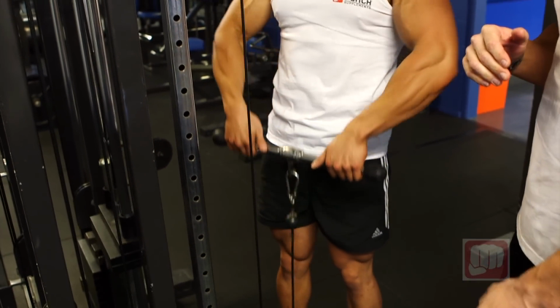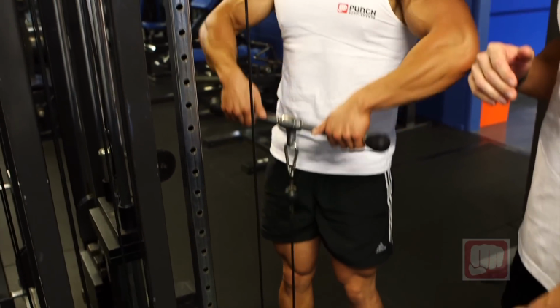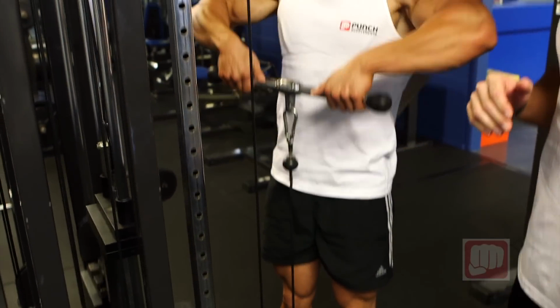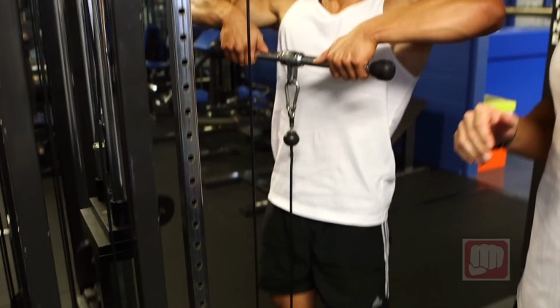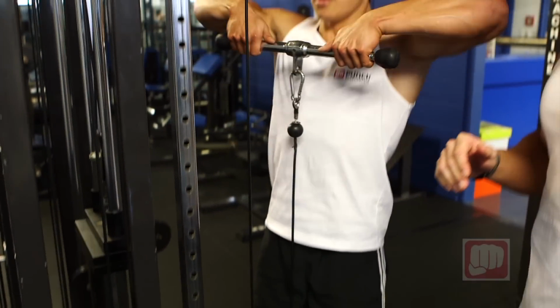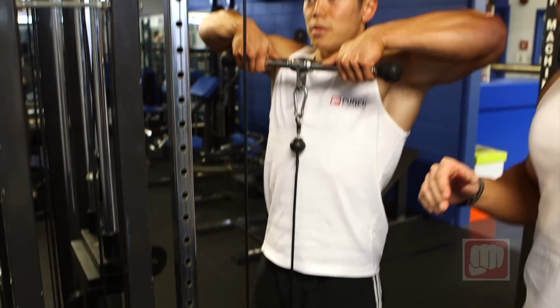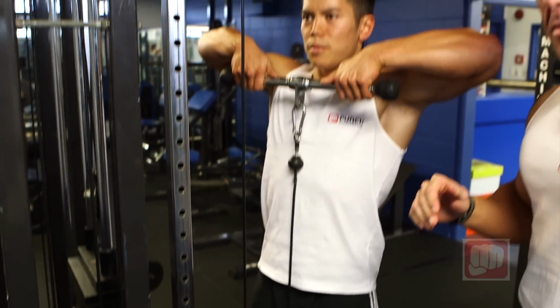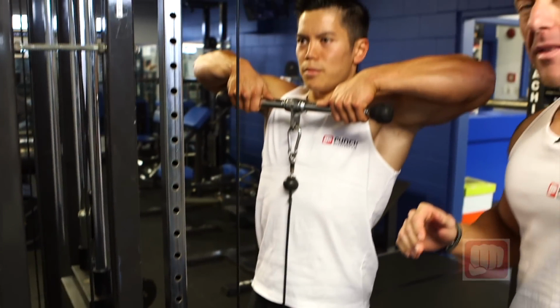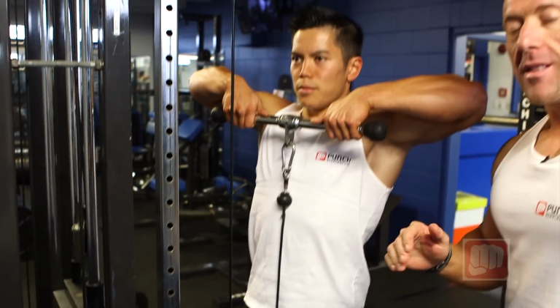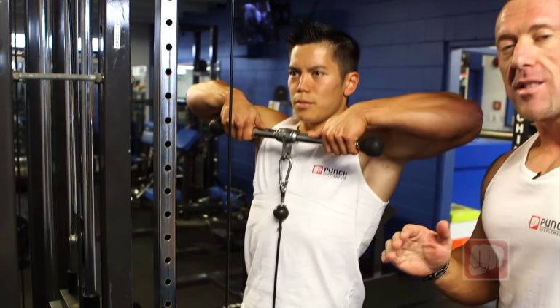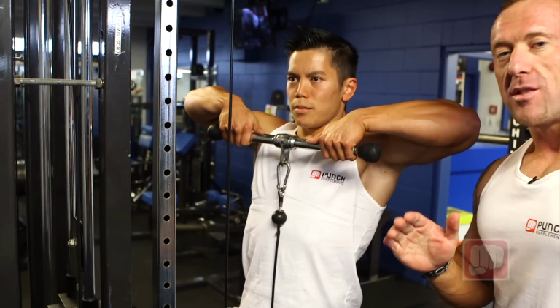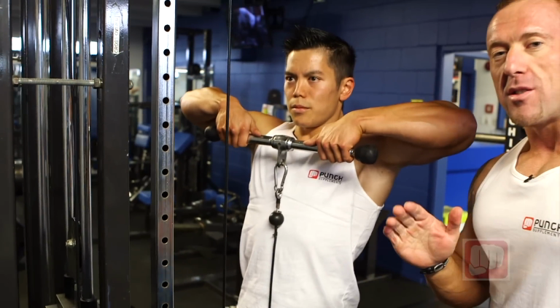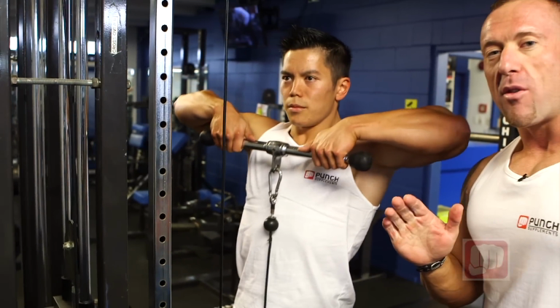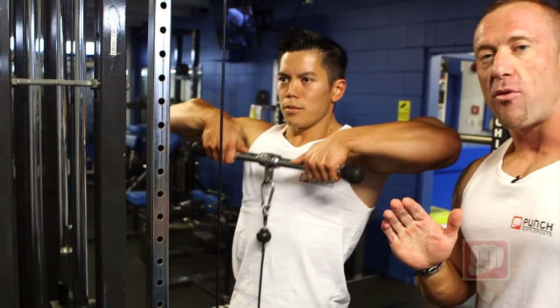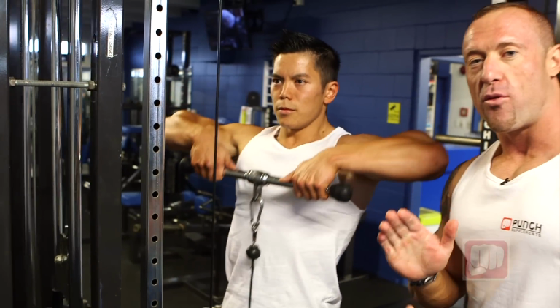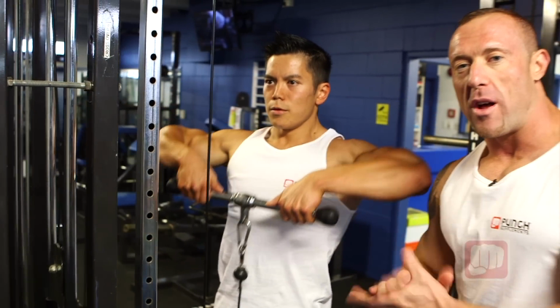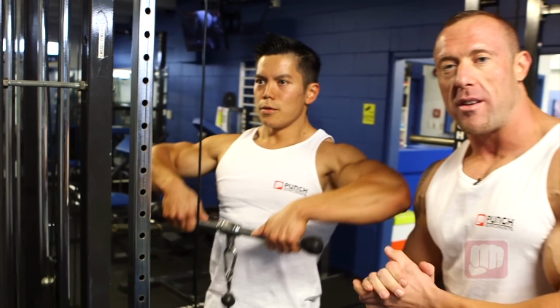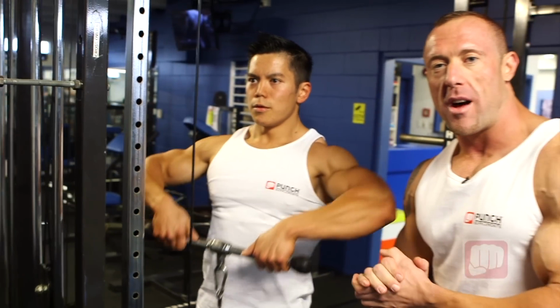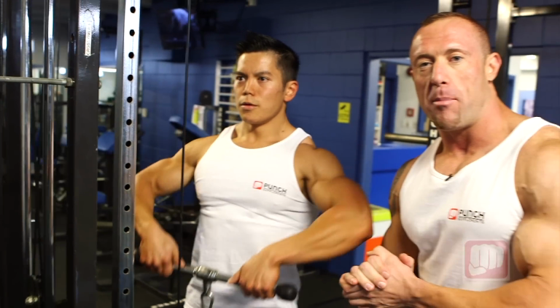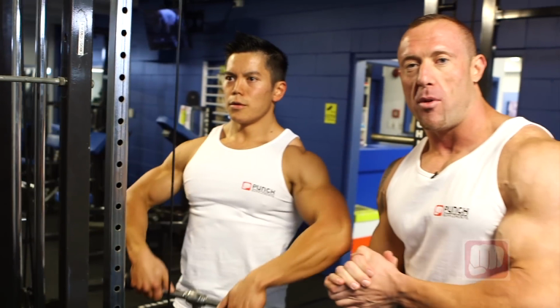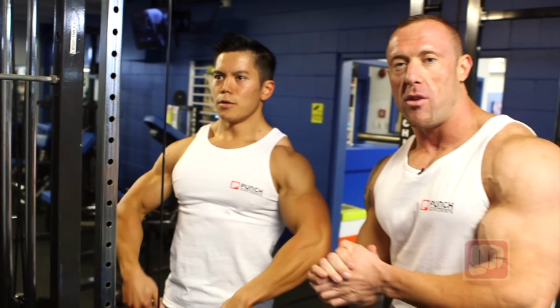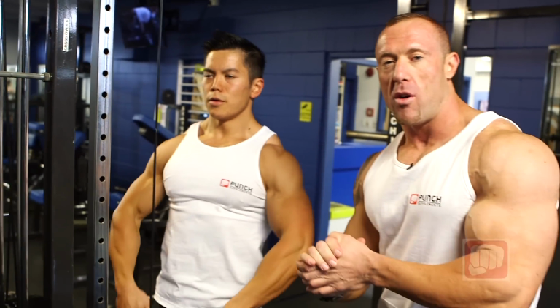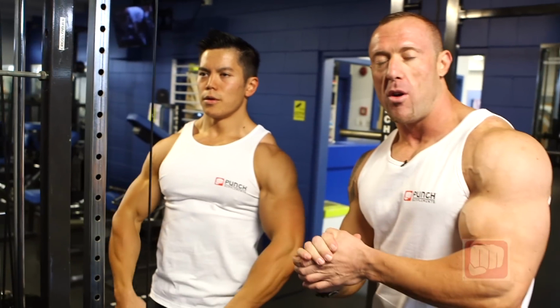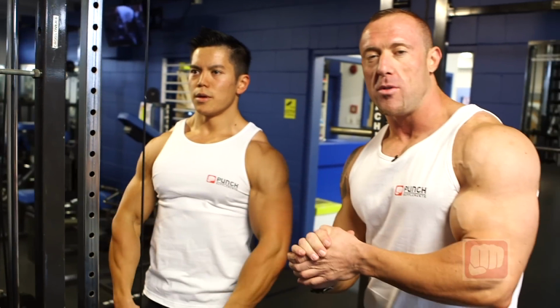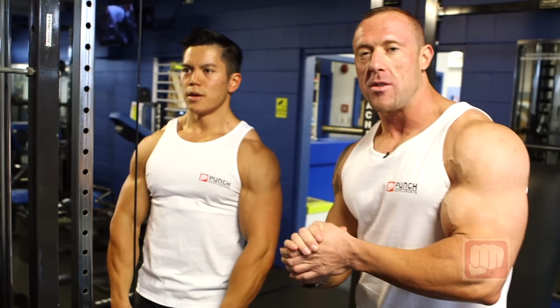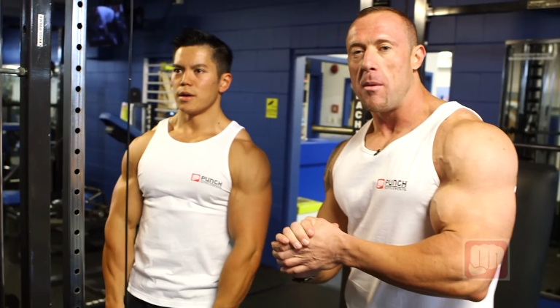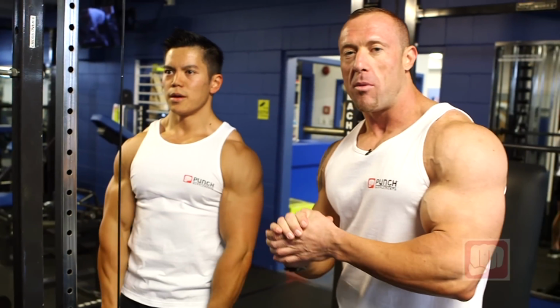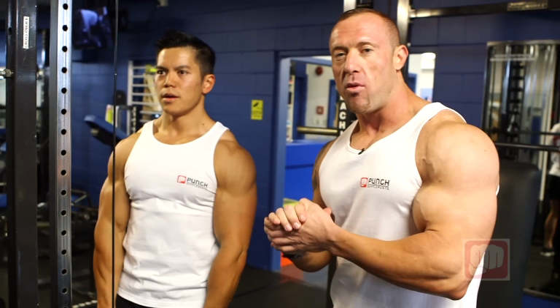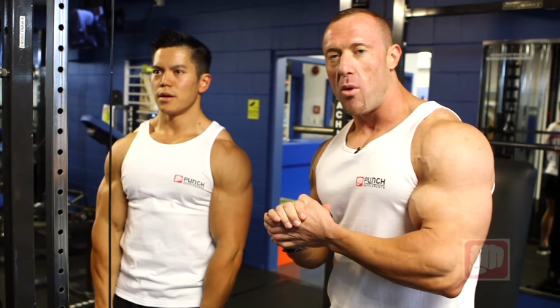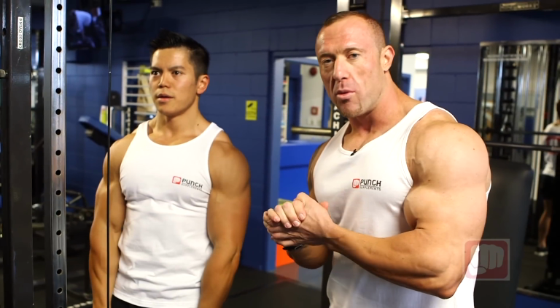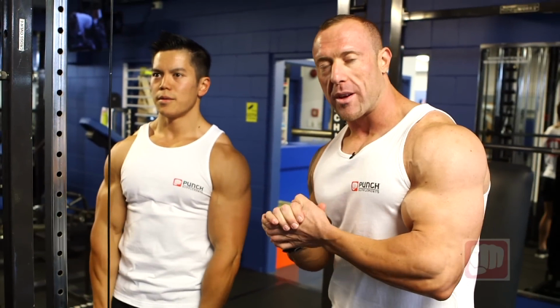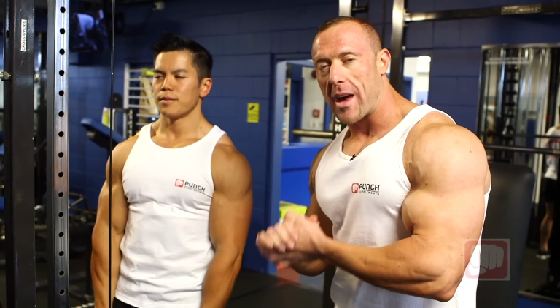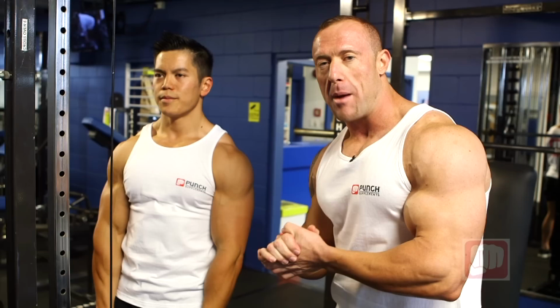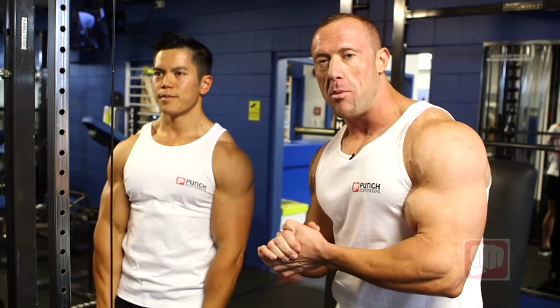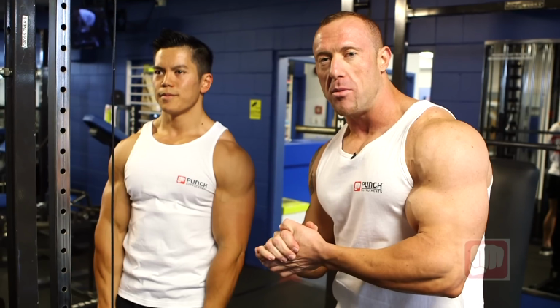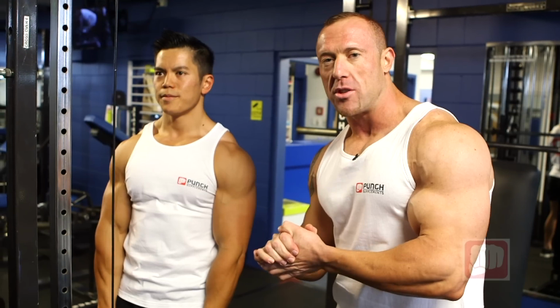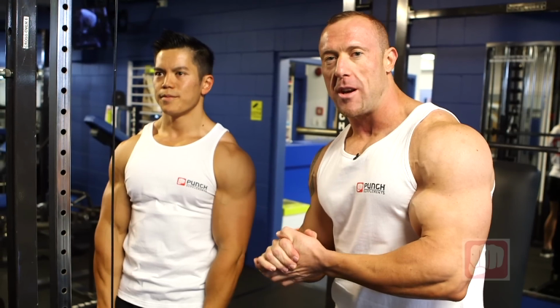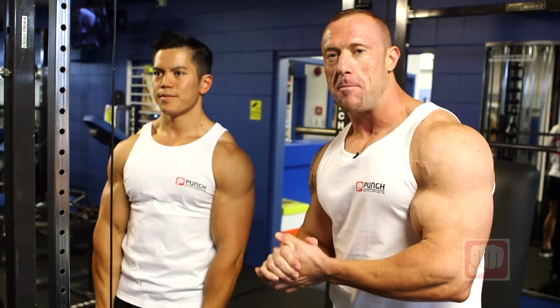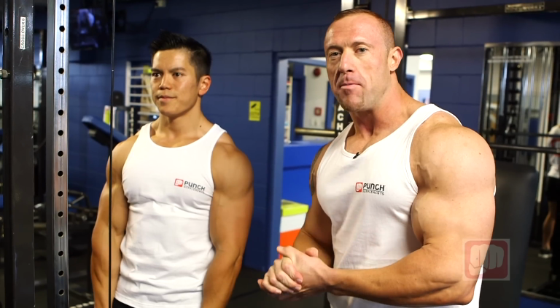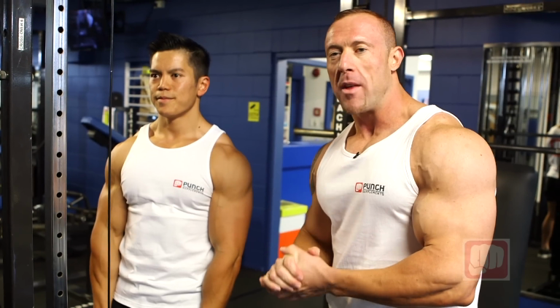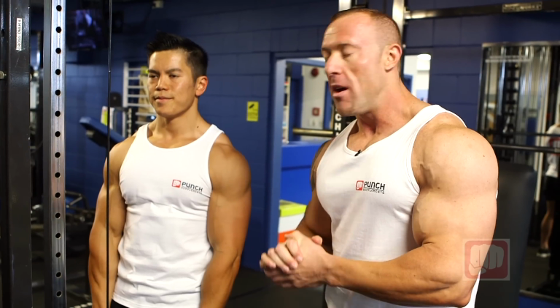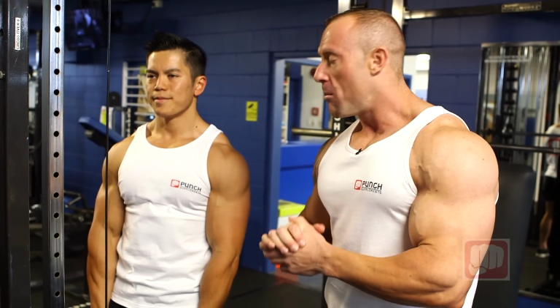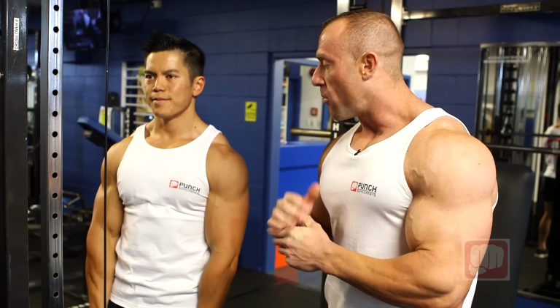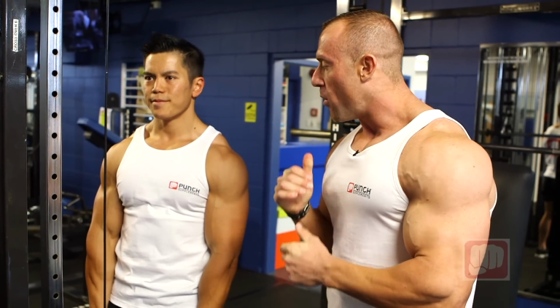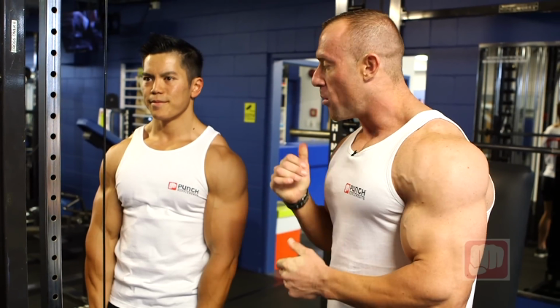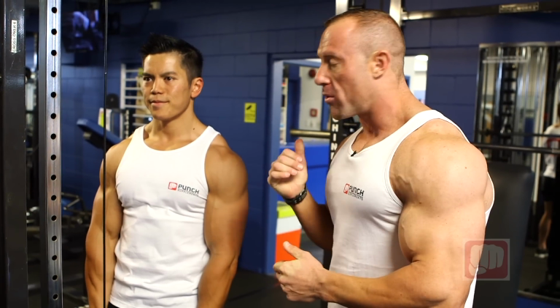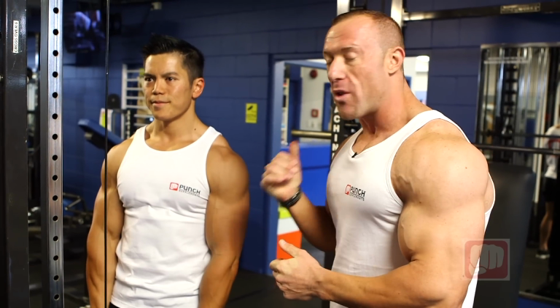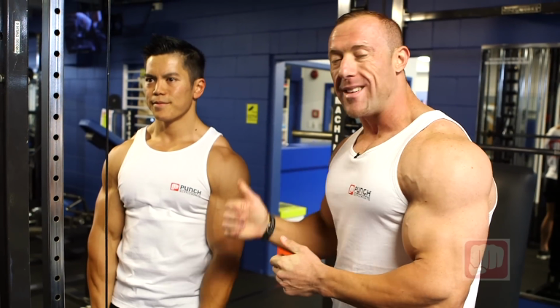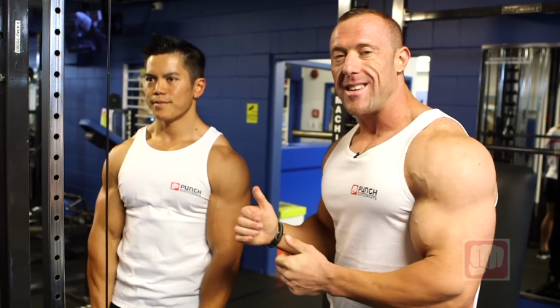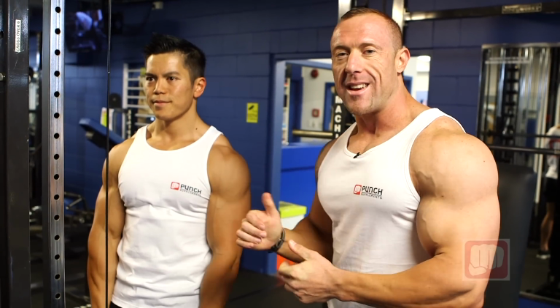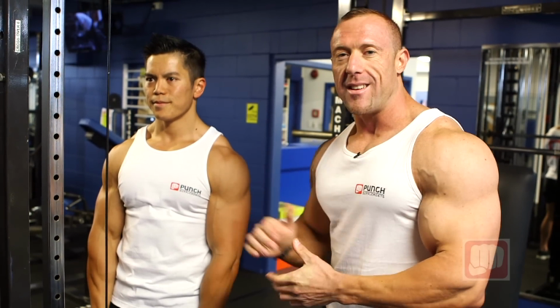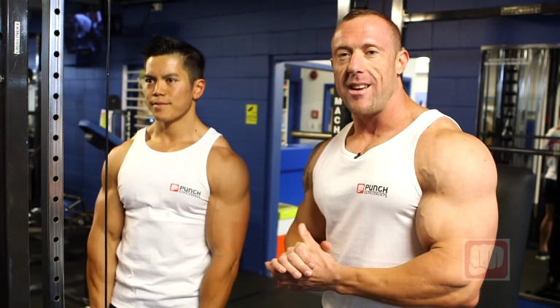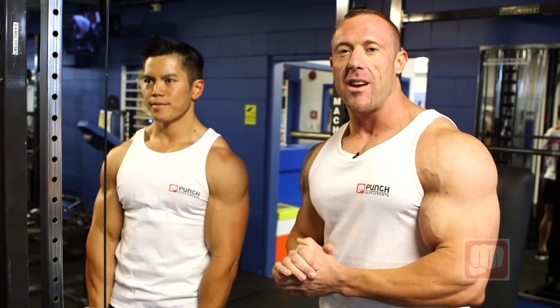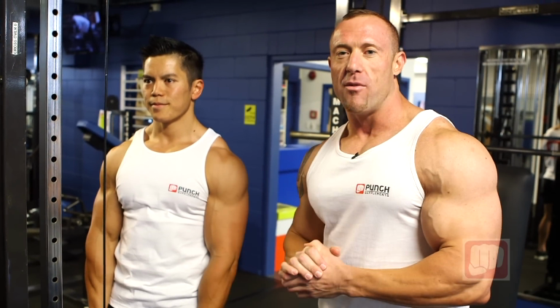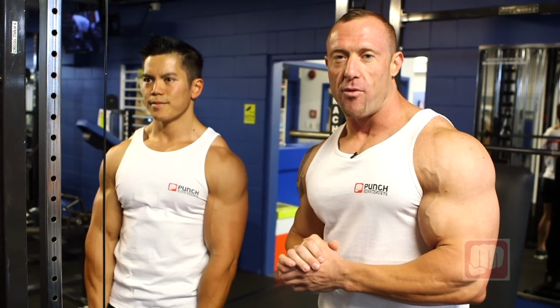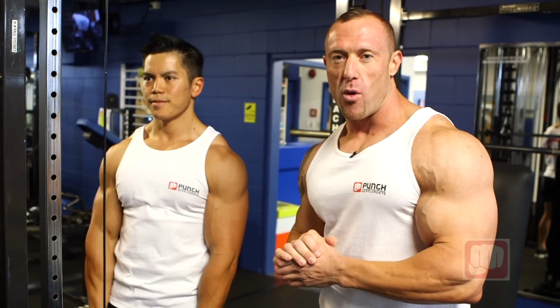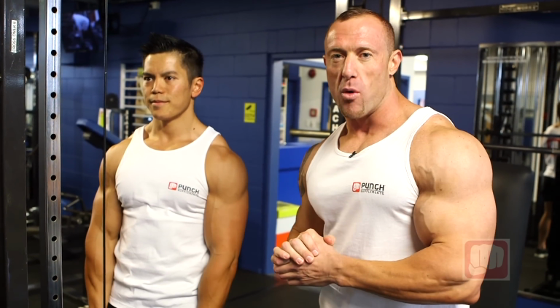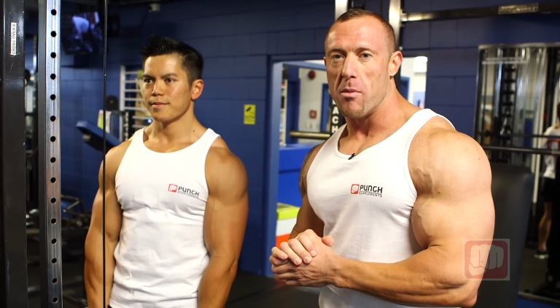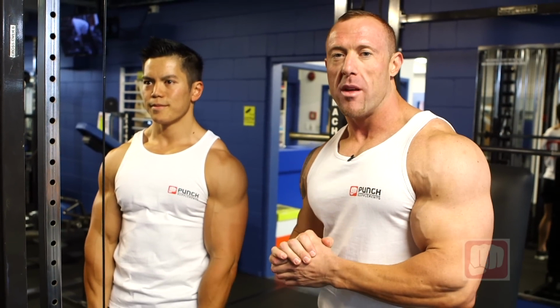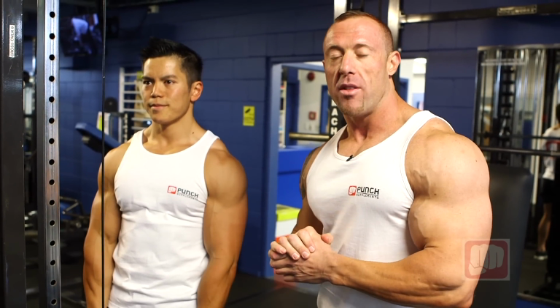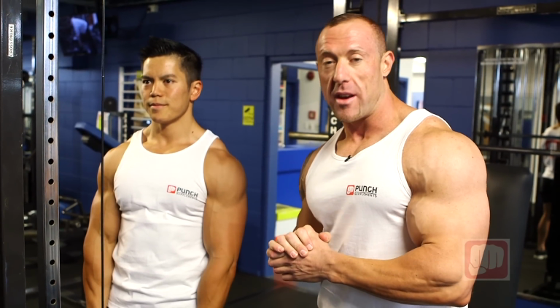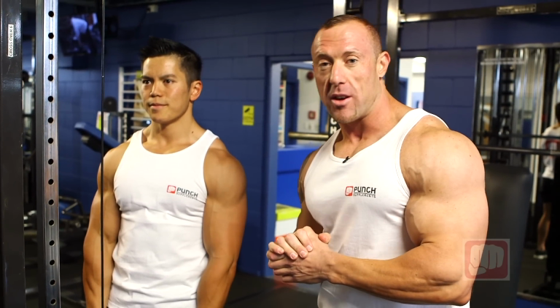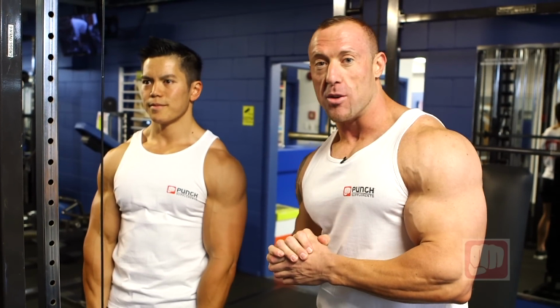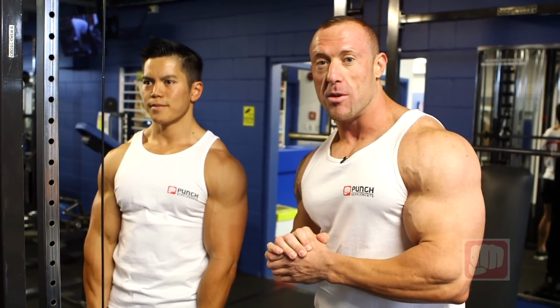Ladies and gentlemen, this is Front Upright Rows performed with a cable machine, performed with great technique and form. Thank you.